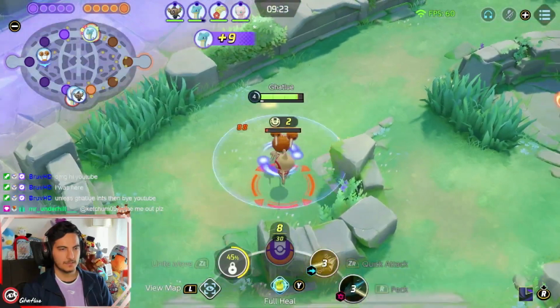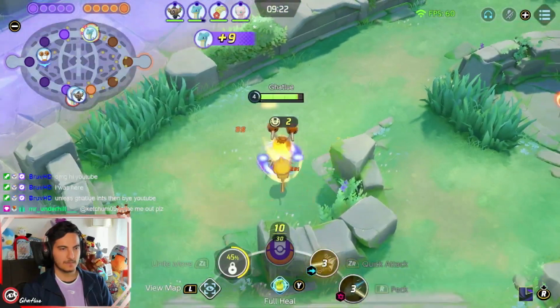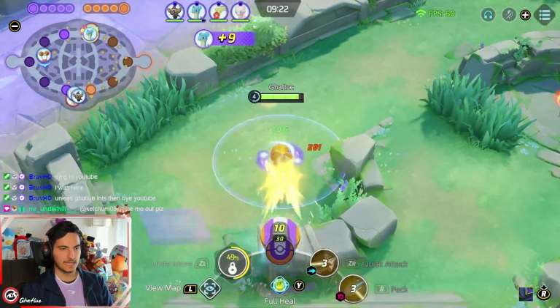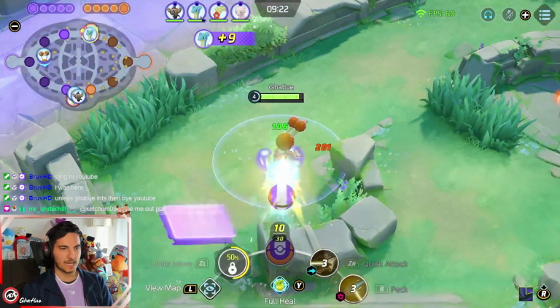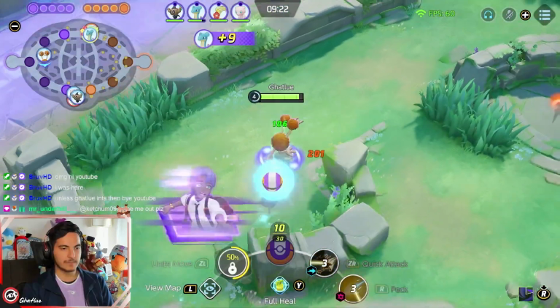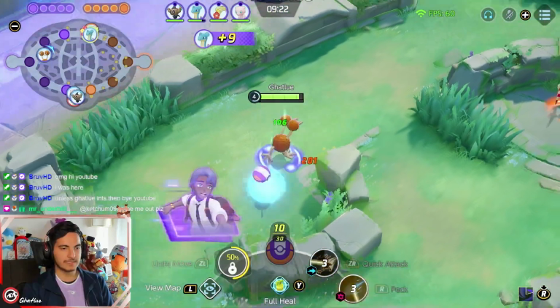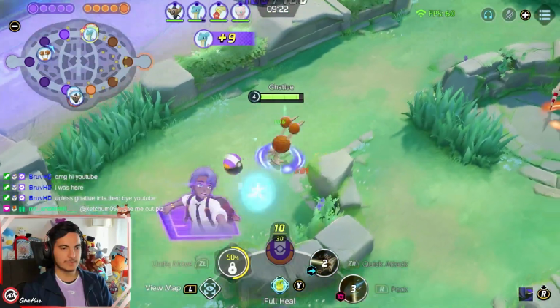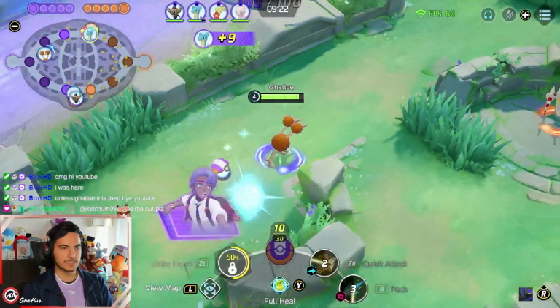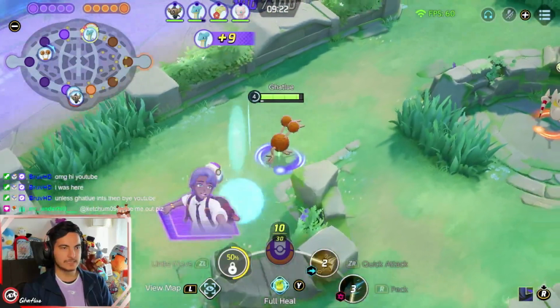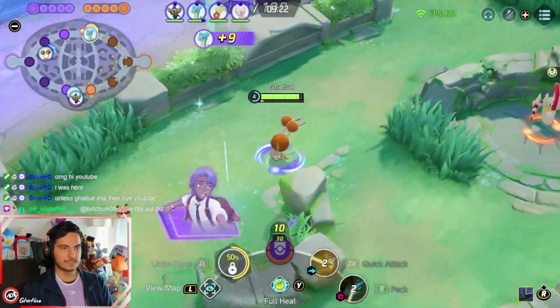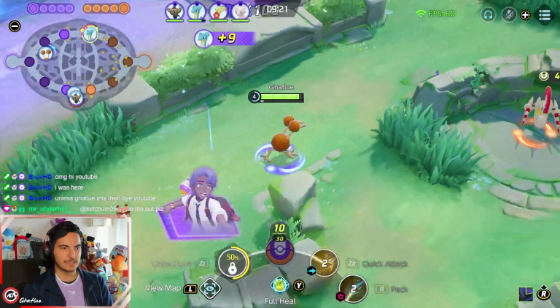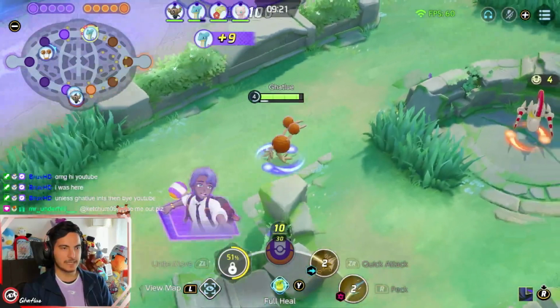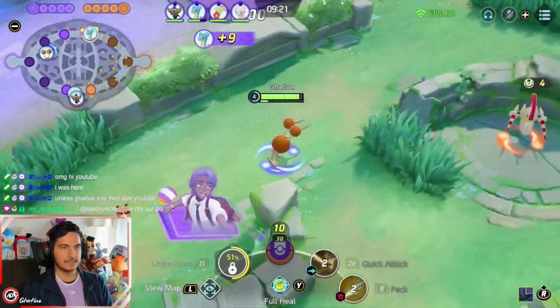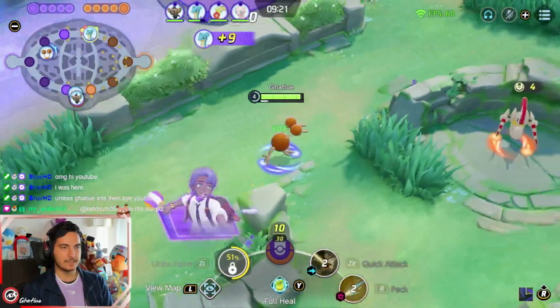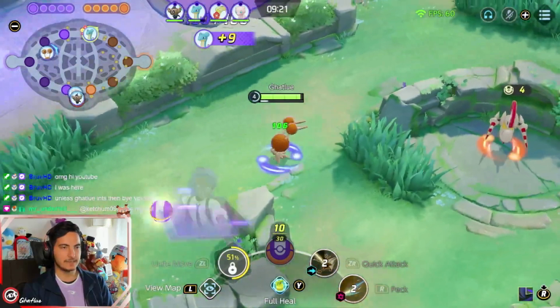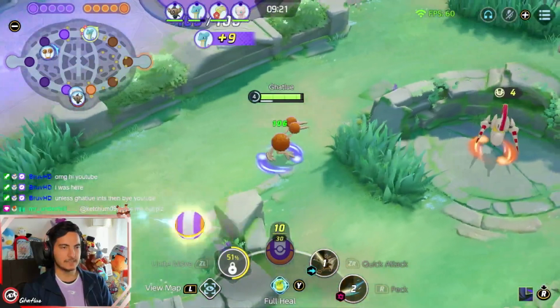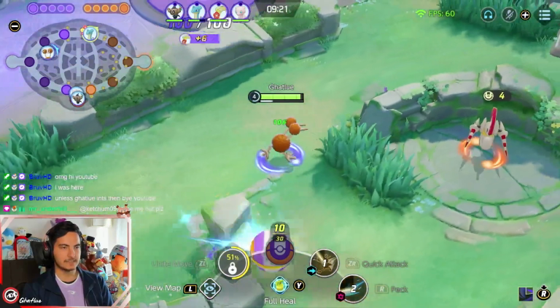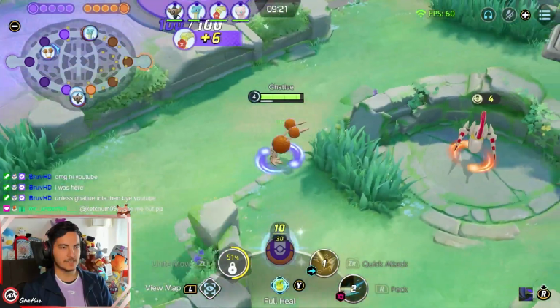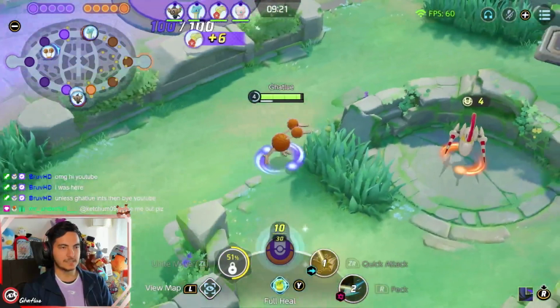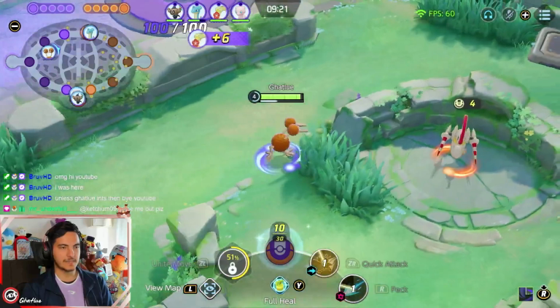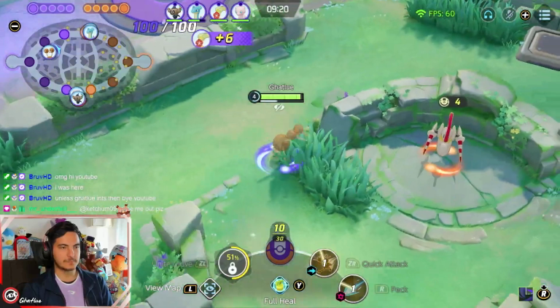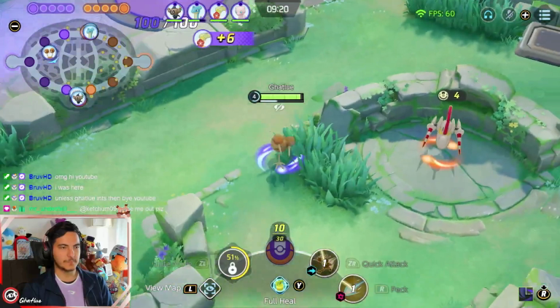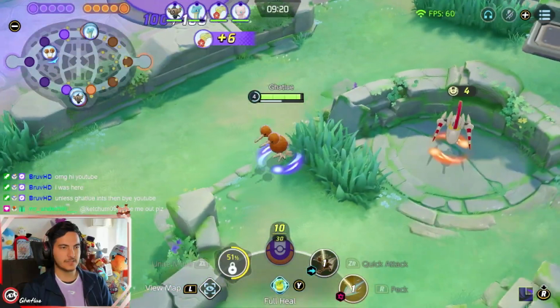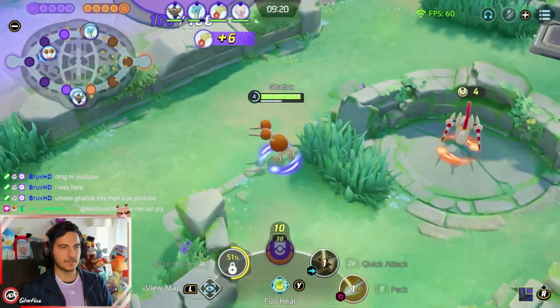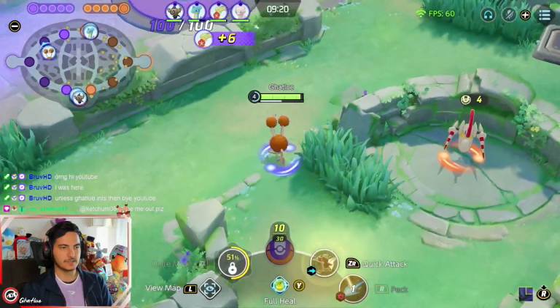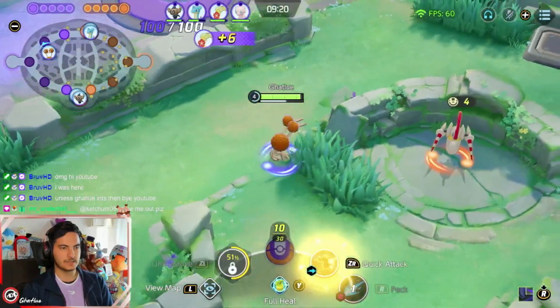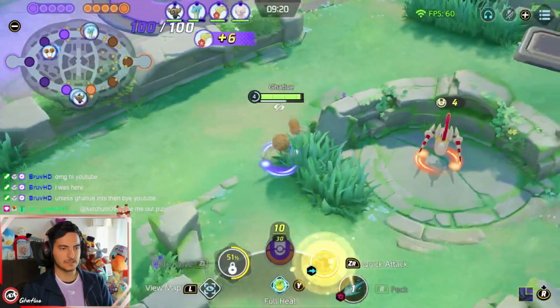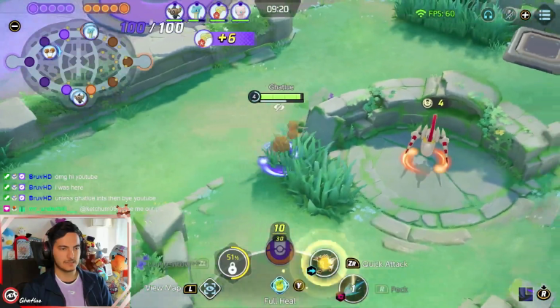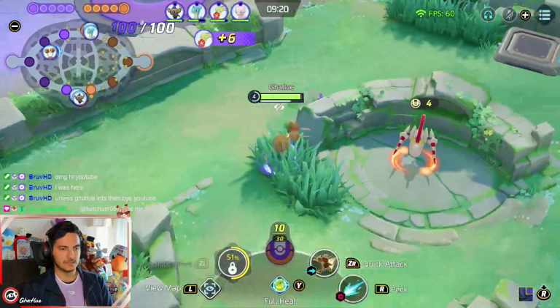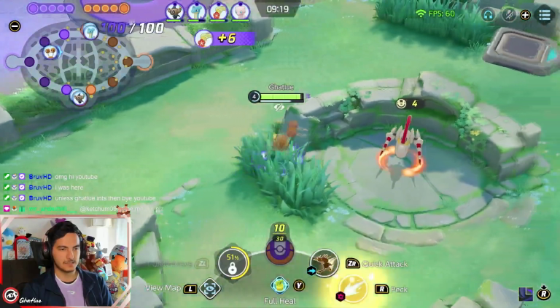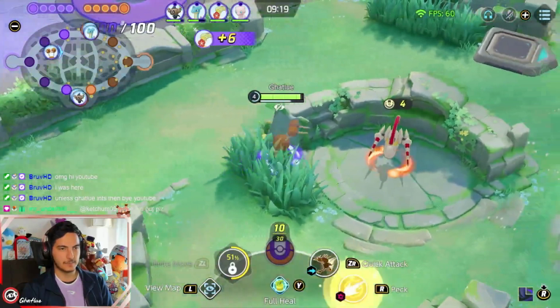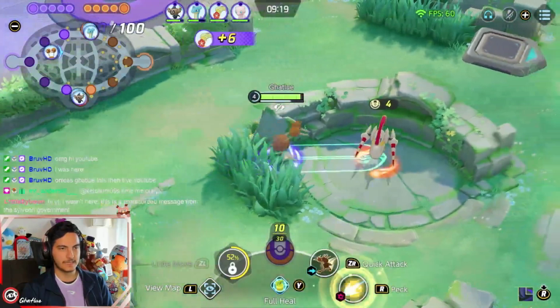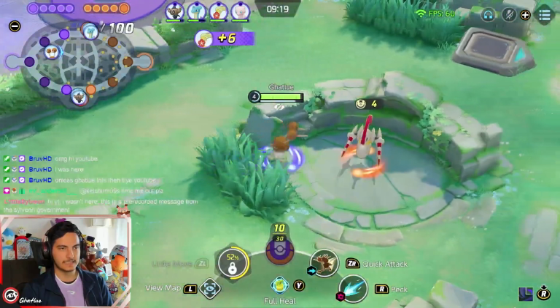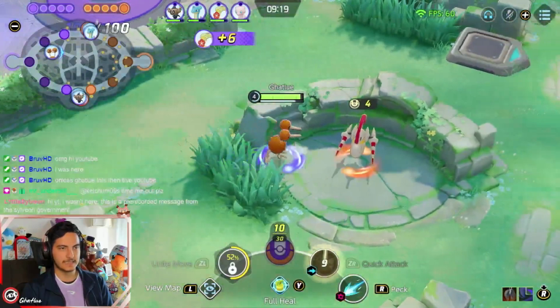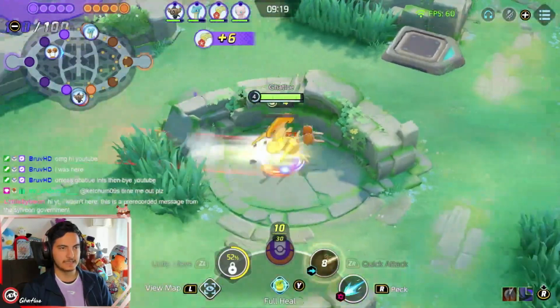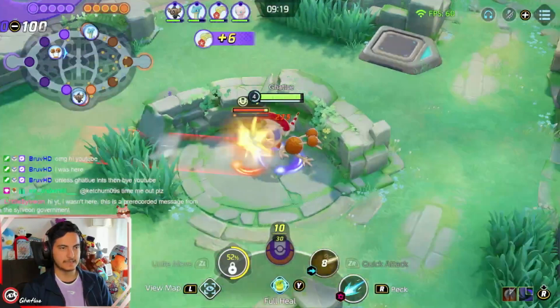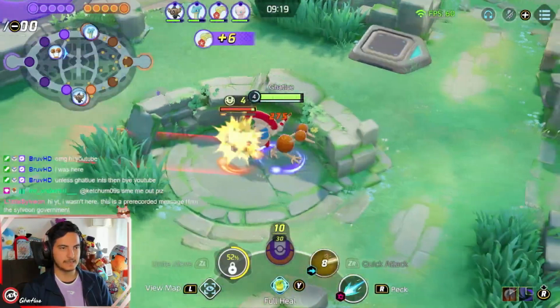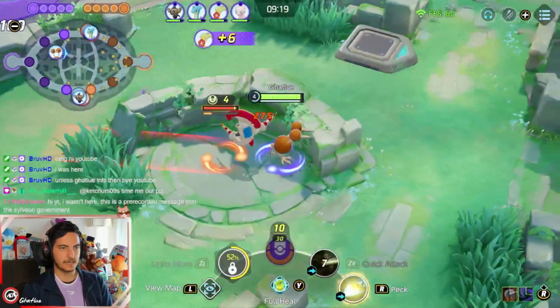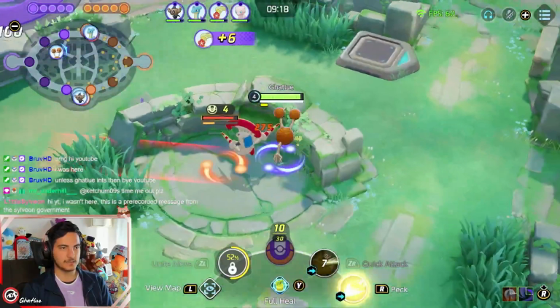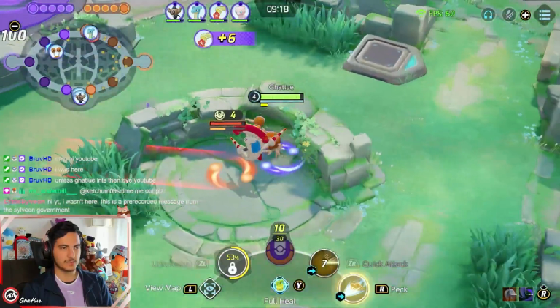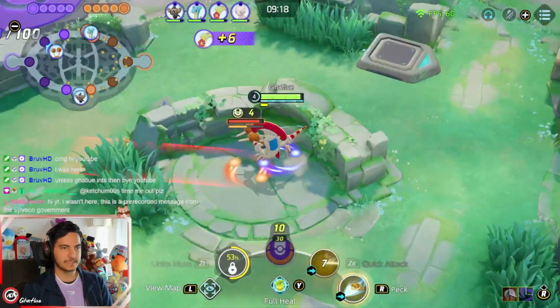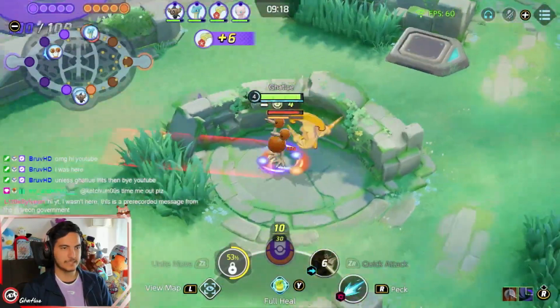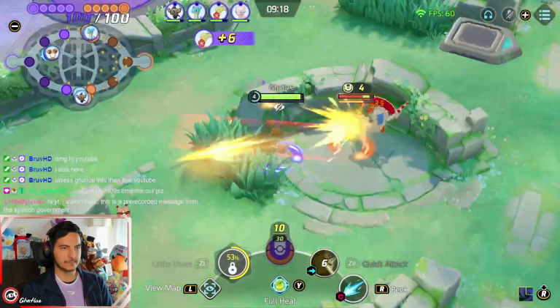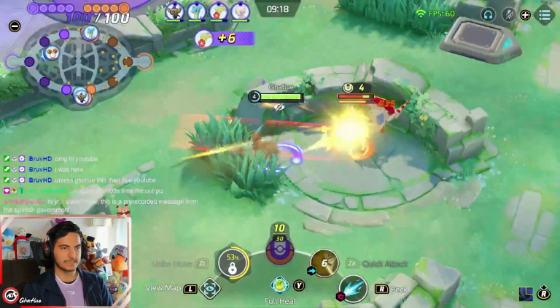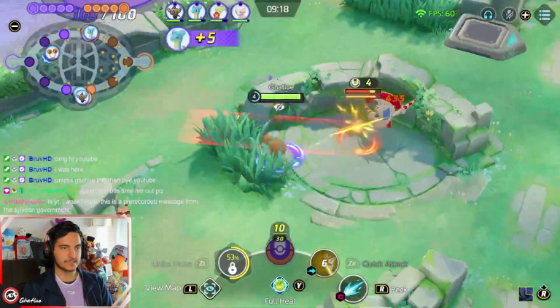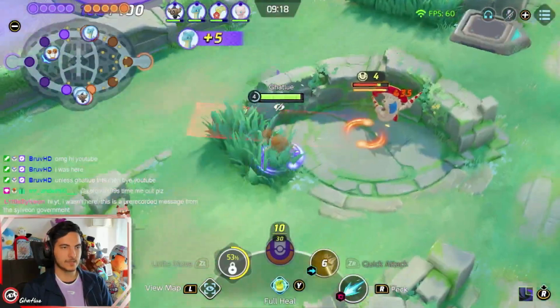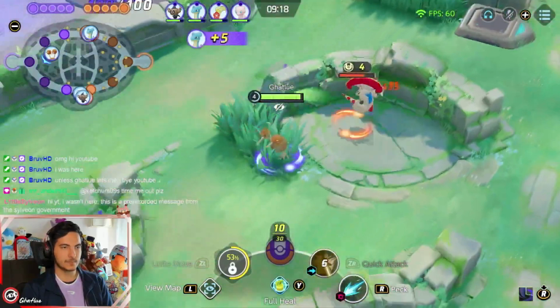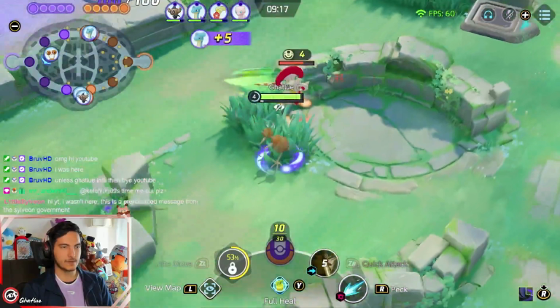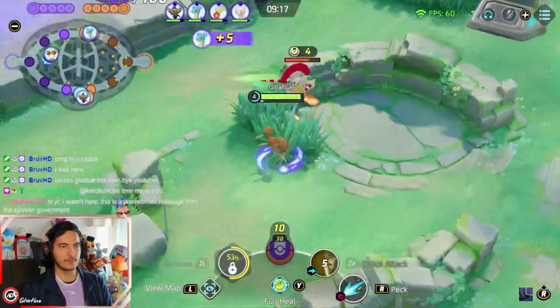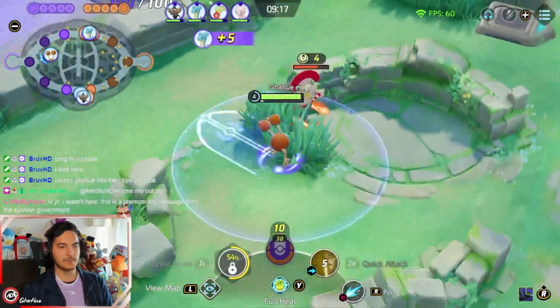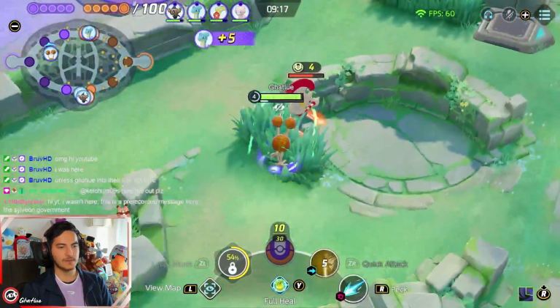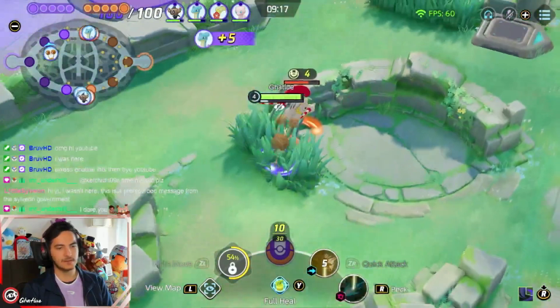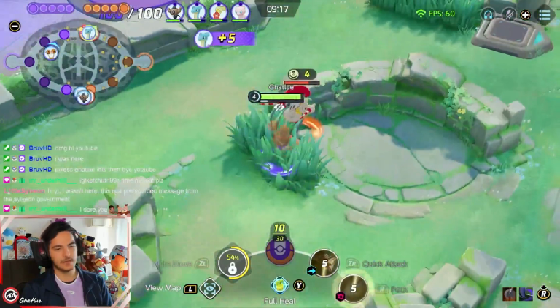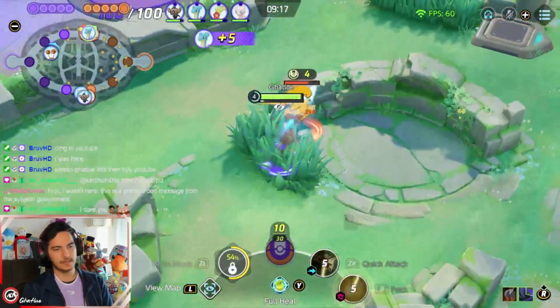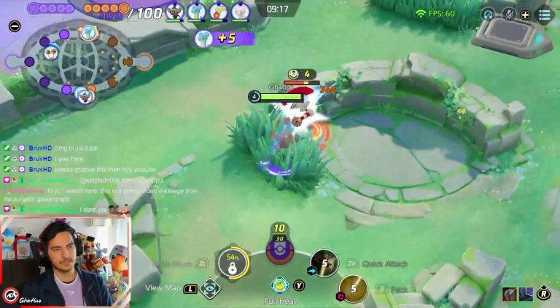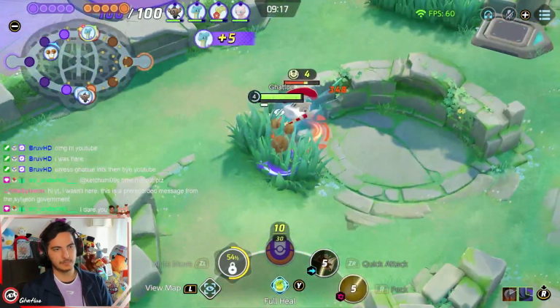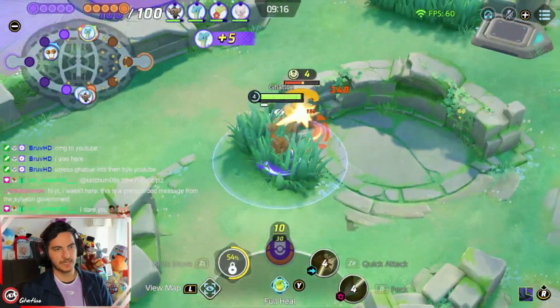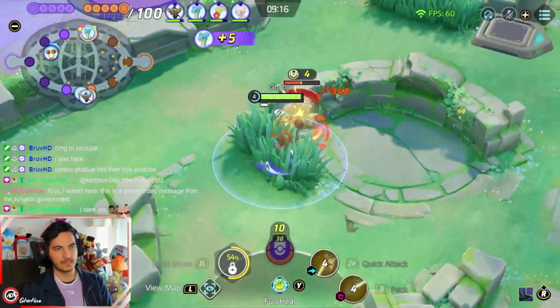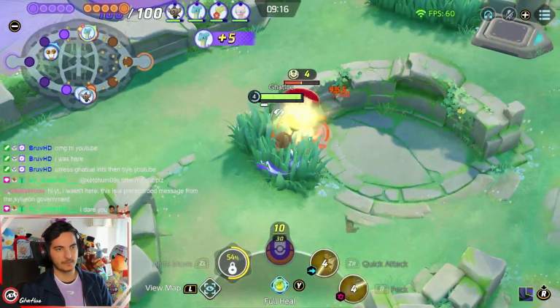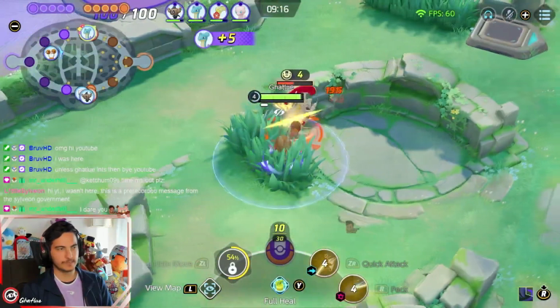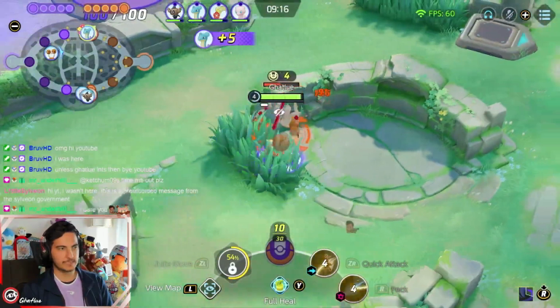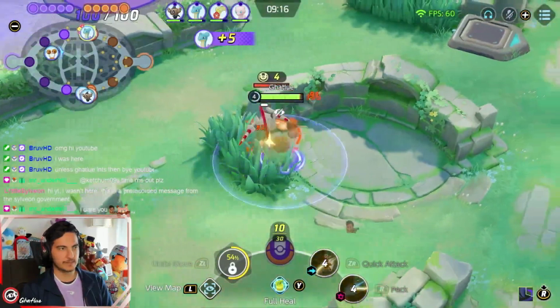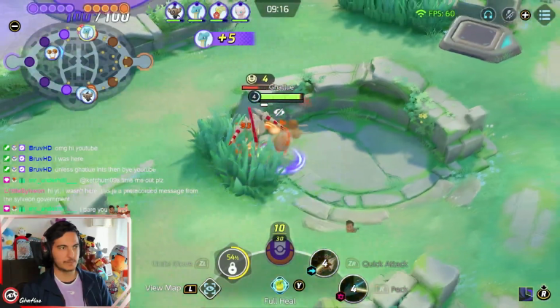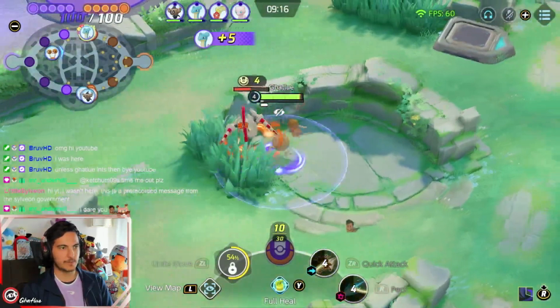What I always do is charge the sprint gauge, then Quick Attack, auto attack, Razor Claw pop, then Peek, Razor Claw pop.